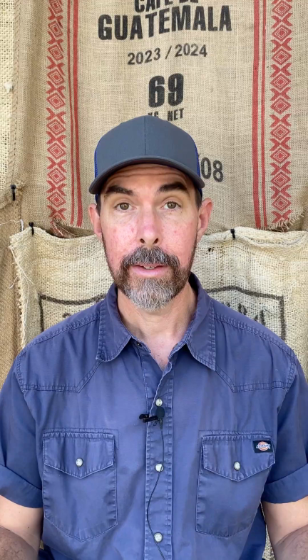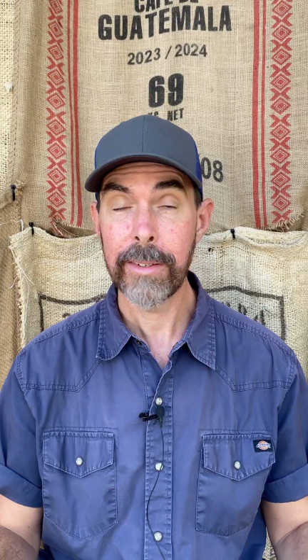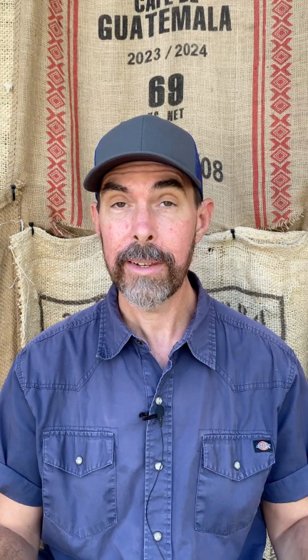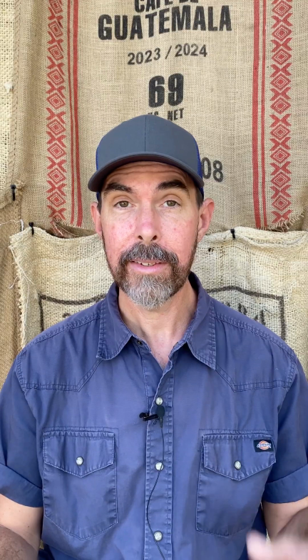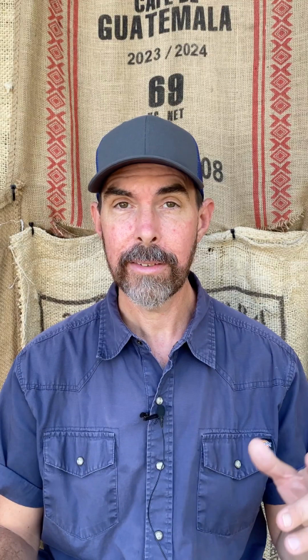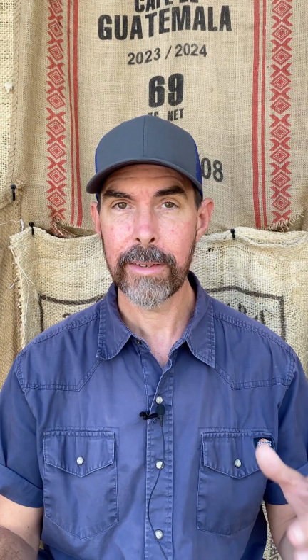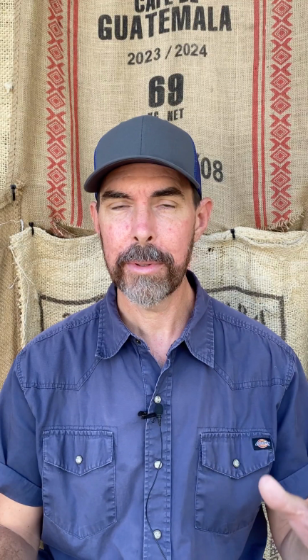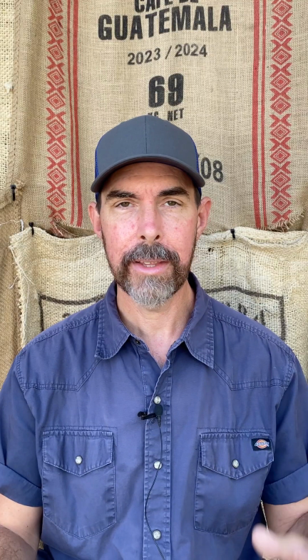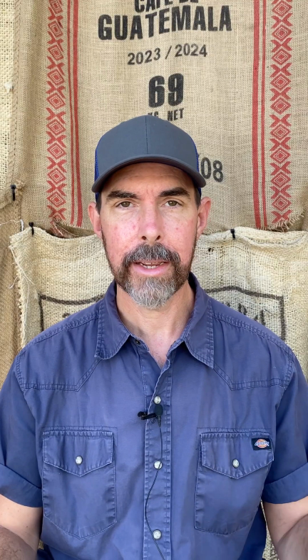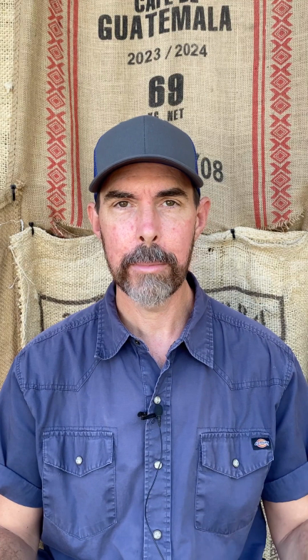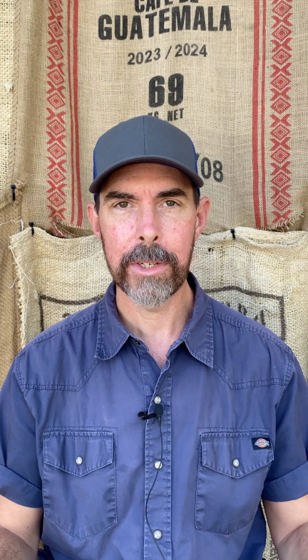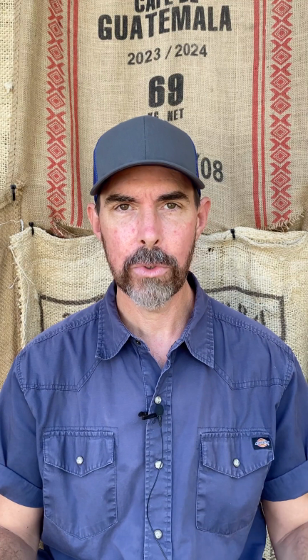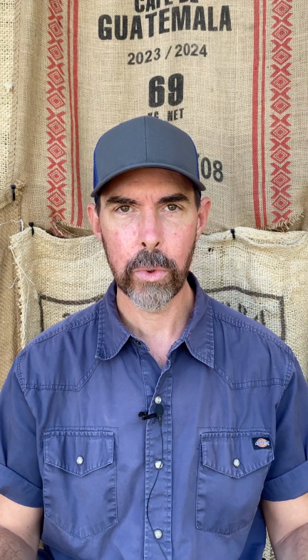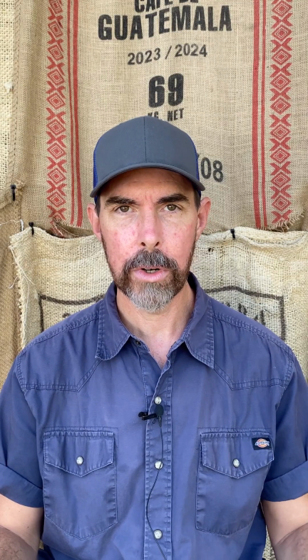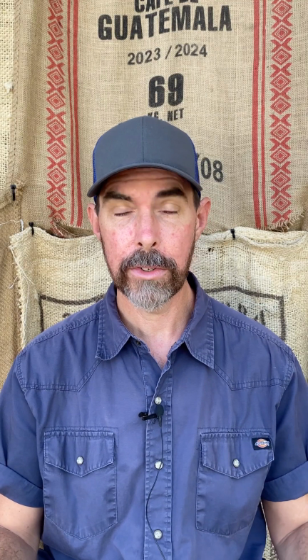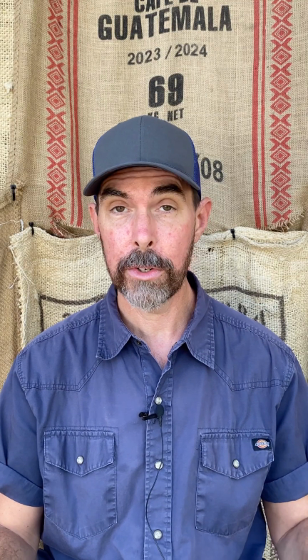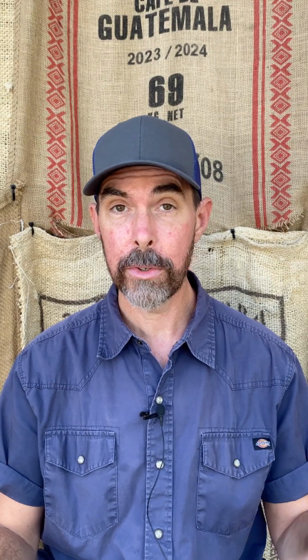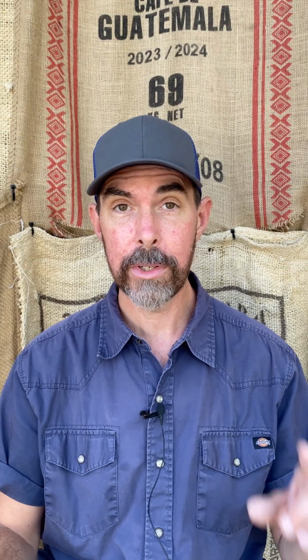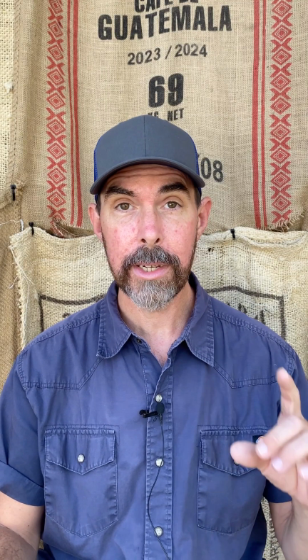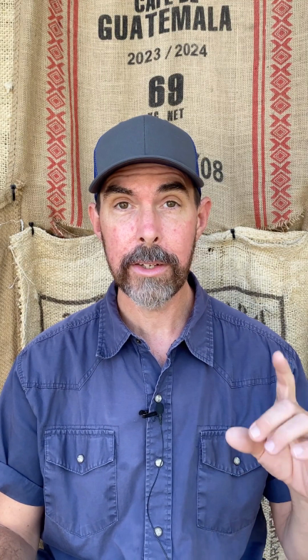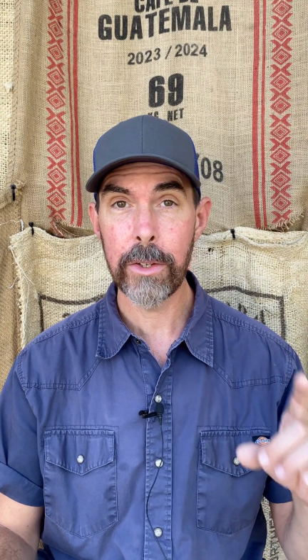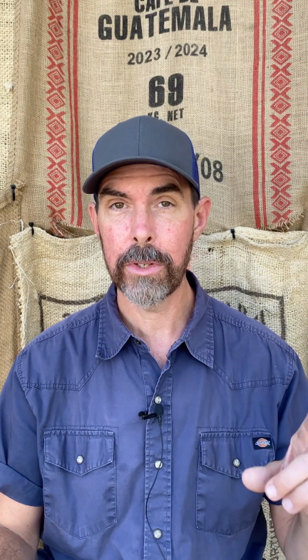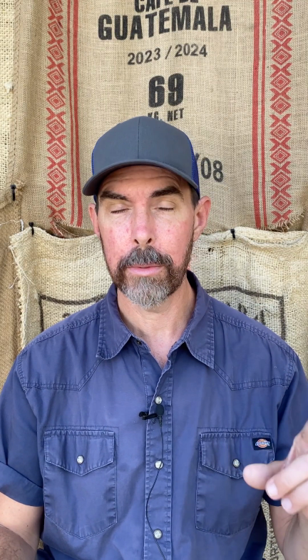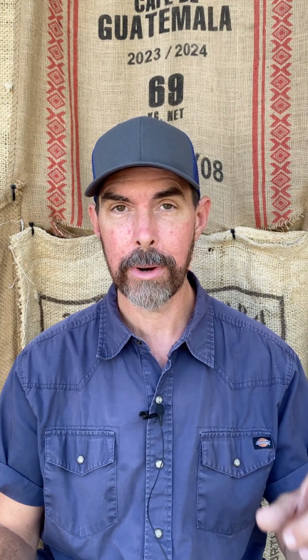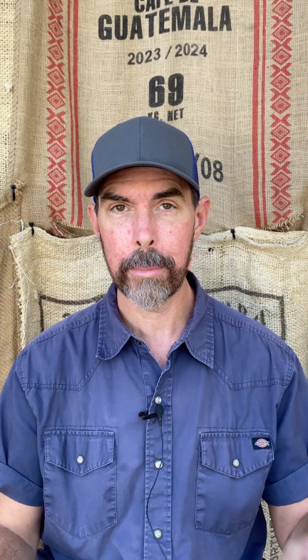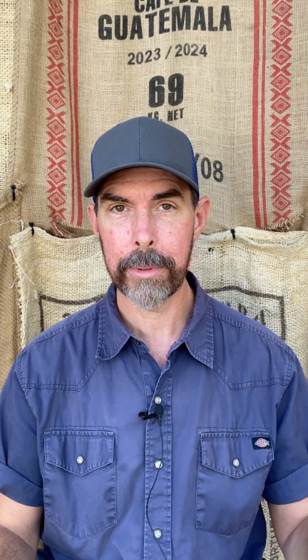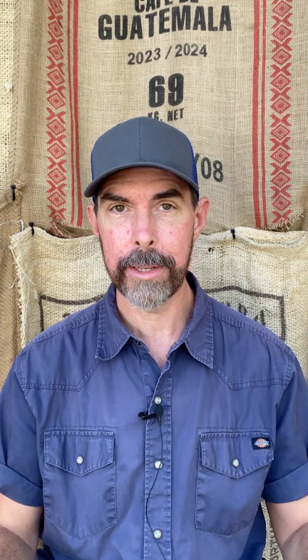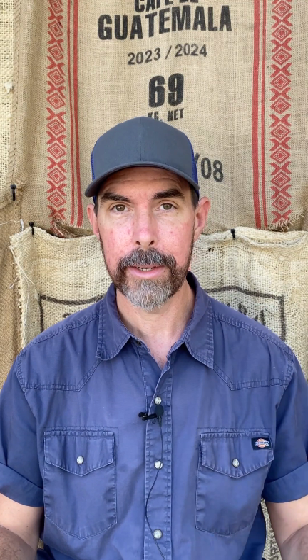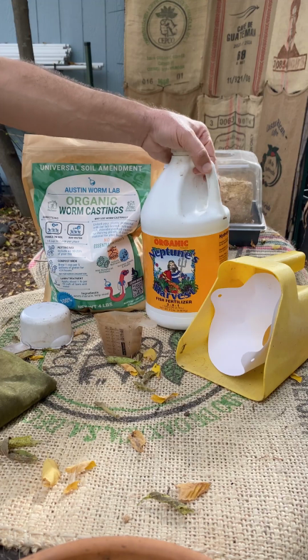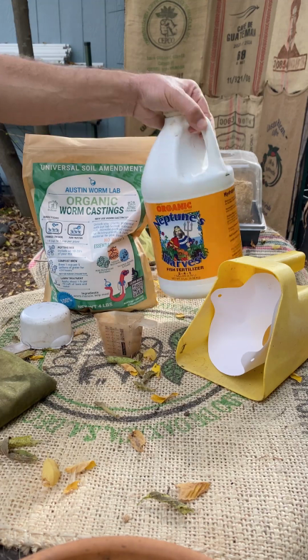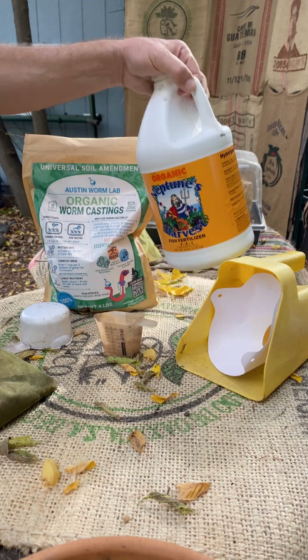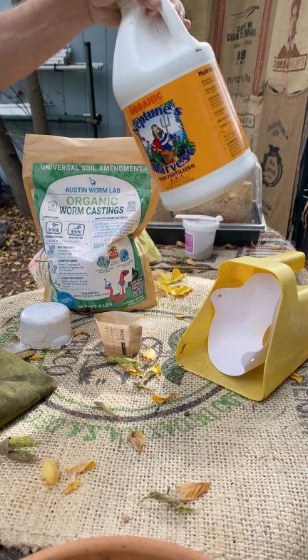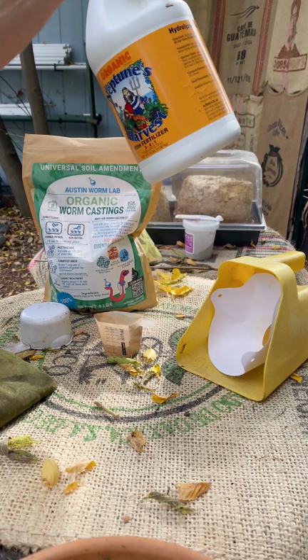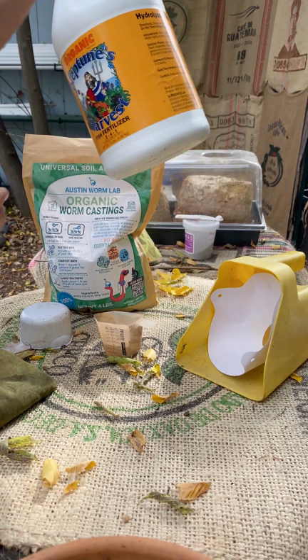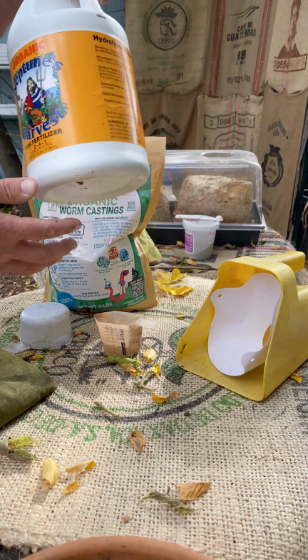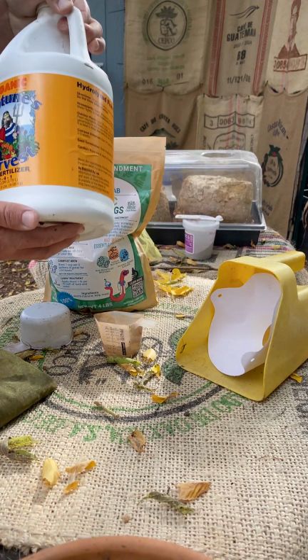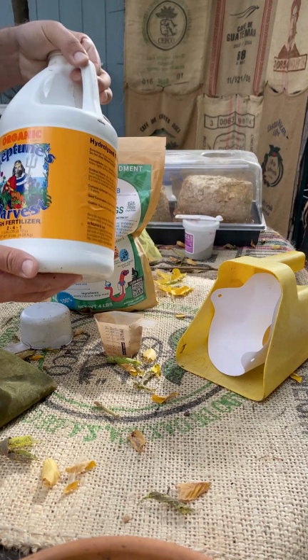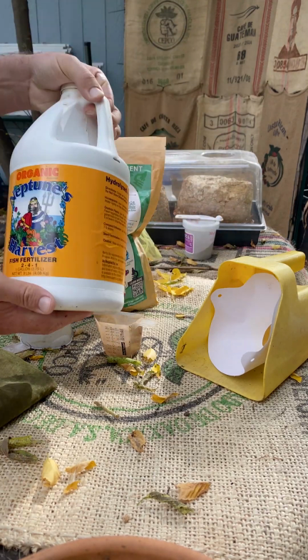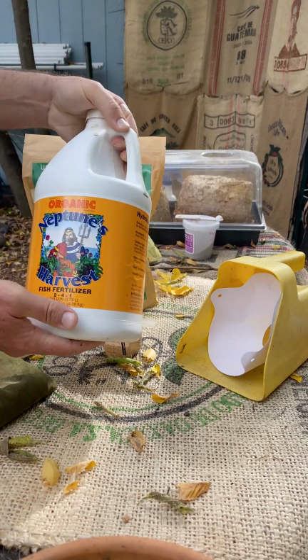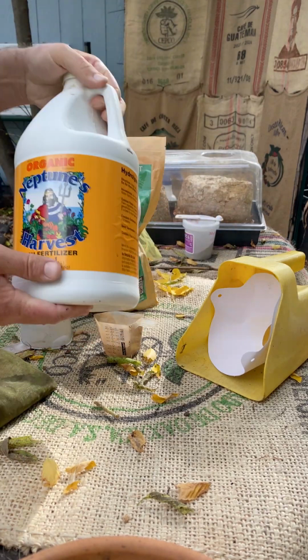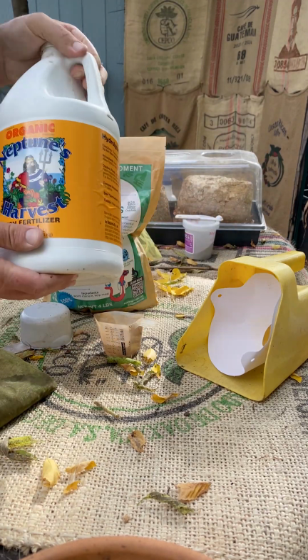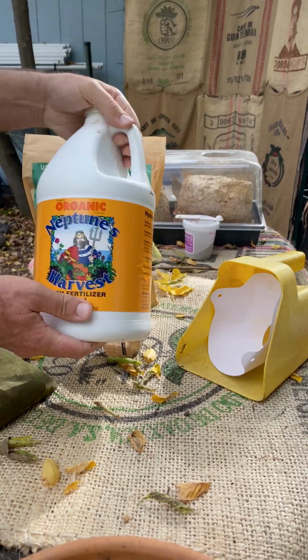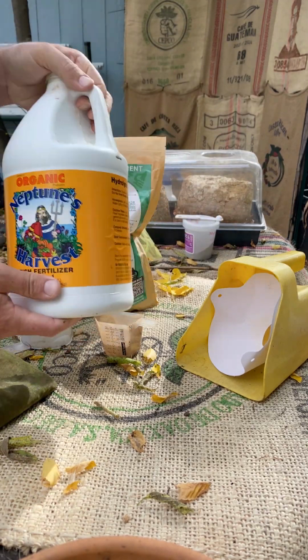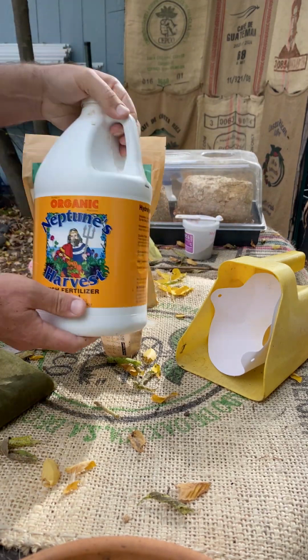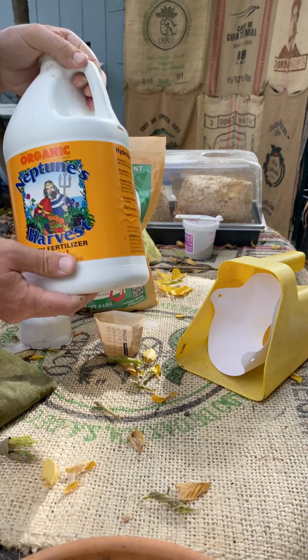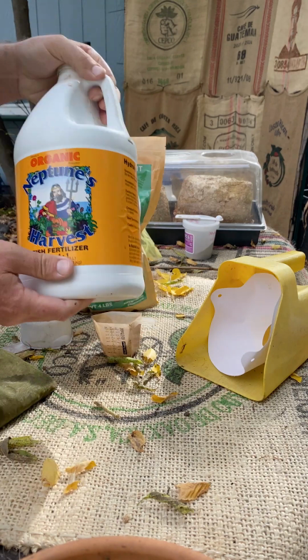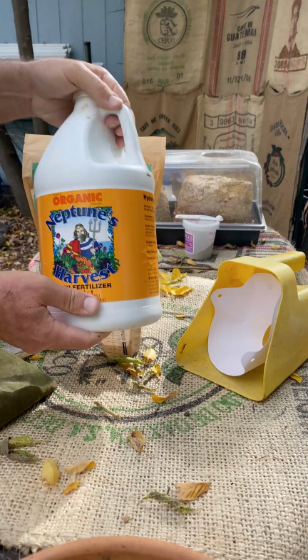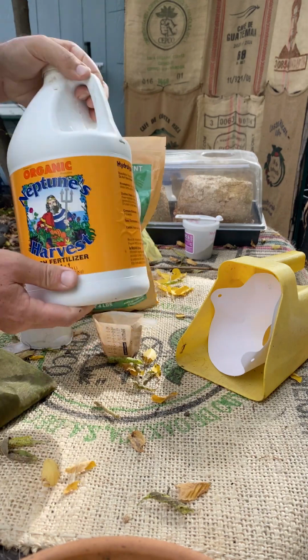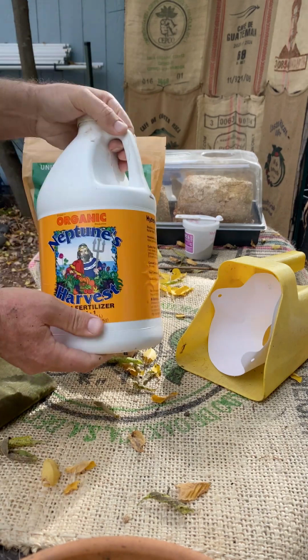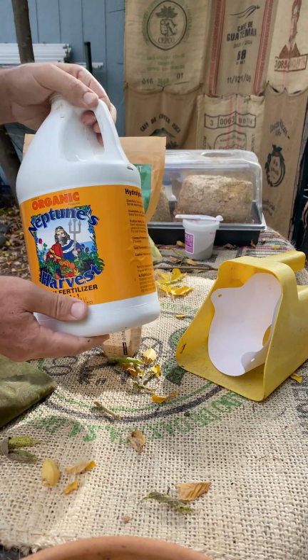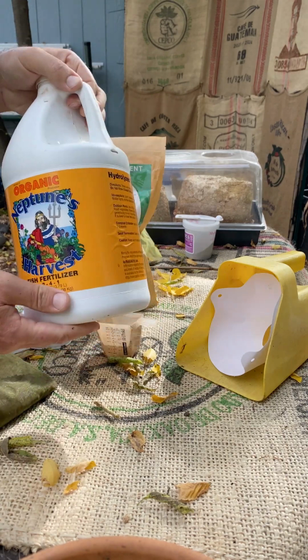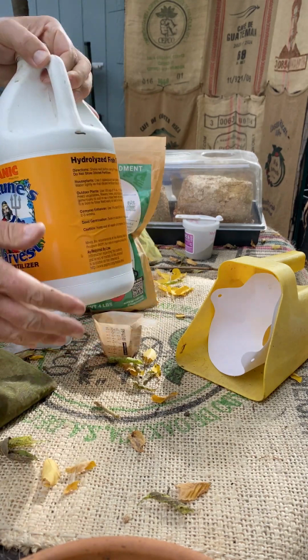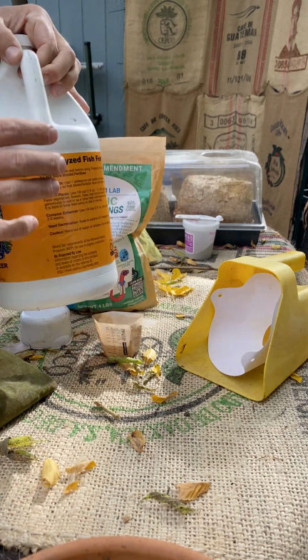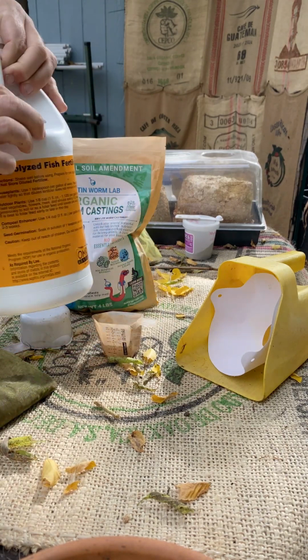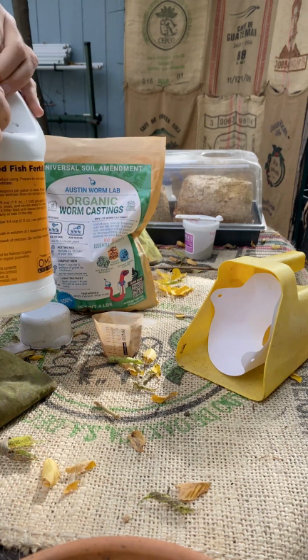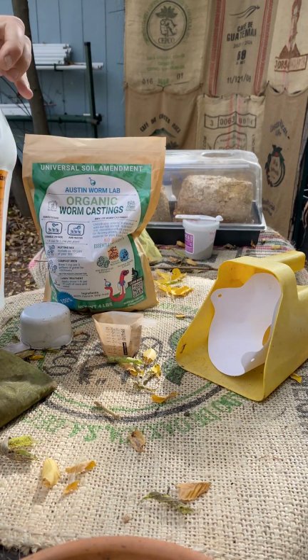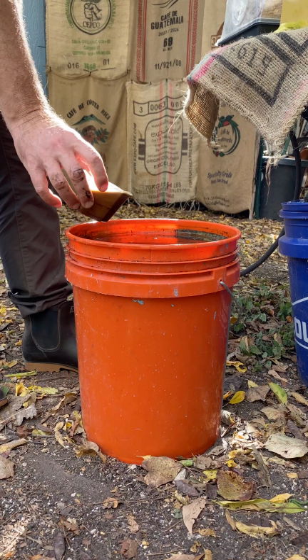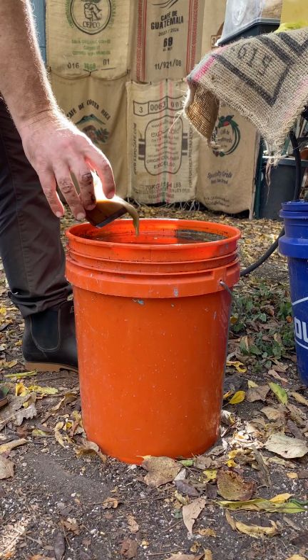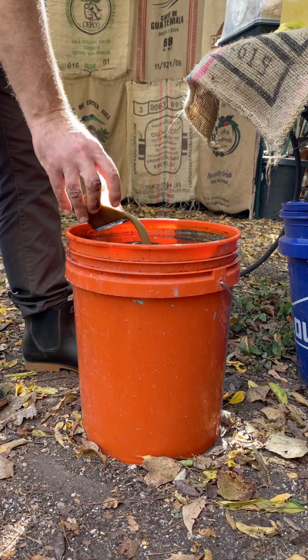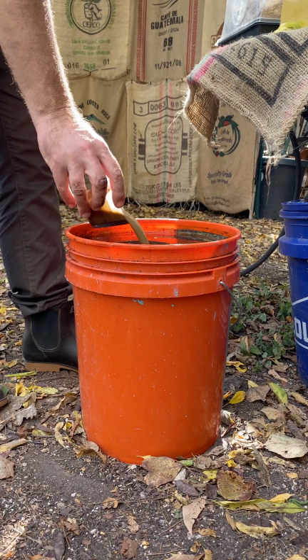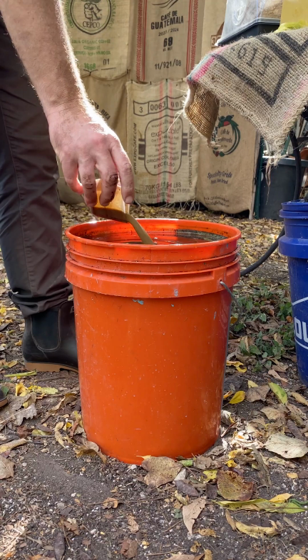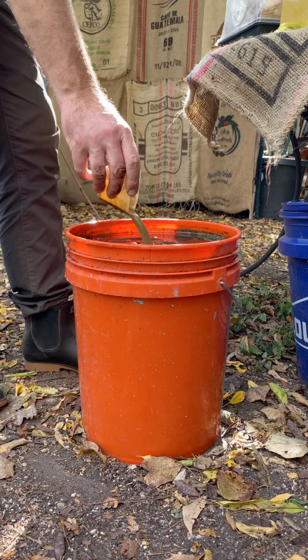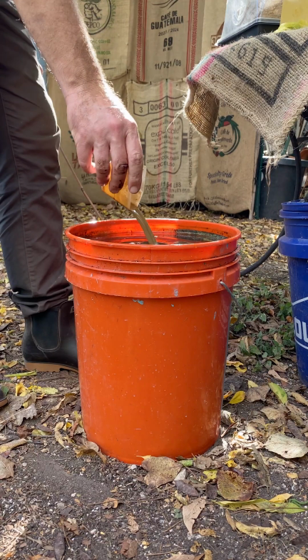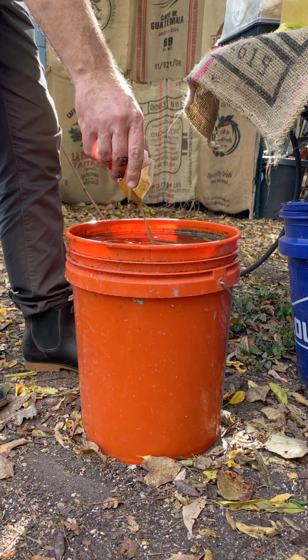This isn't something that can be stored, so you'll need to use it promptly. As a bonus, I added some Neptune's Harvest fish fertilizer for an extra boost.